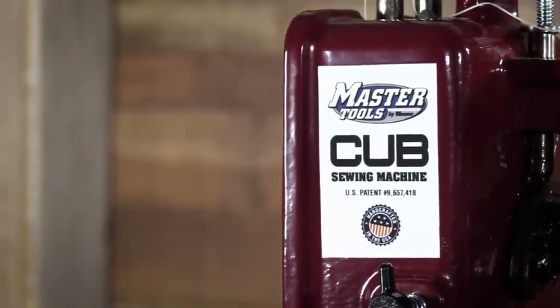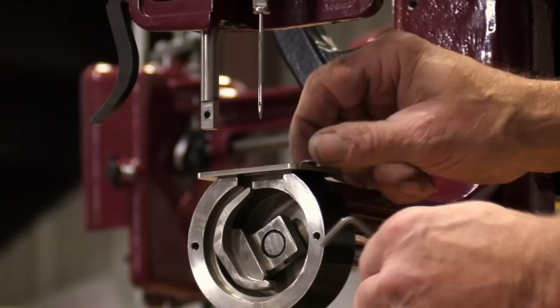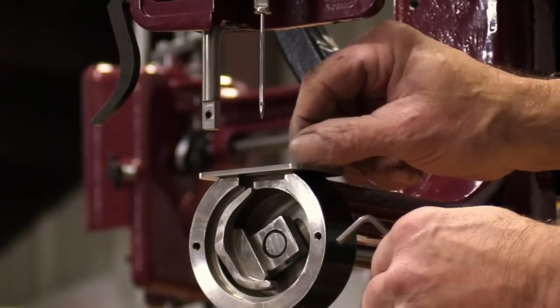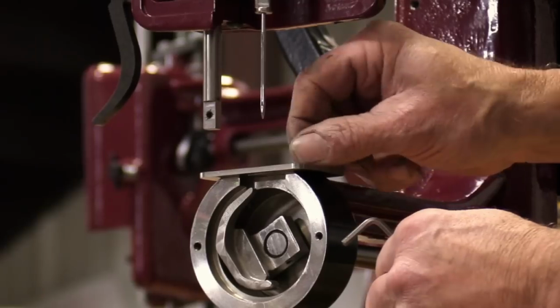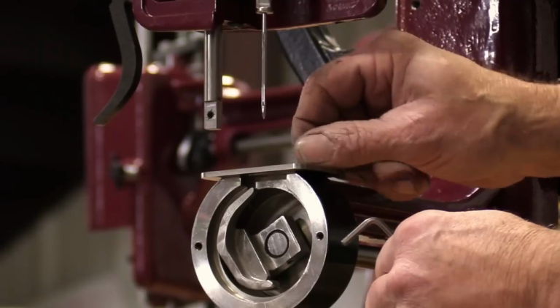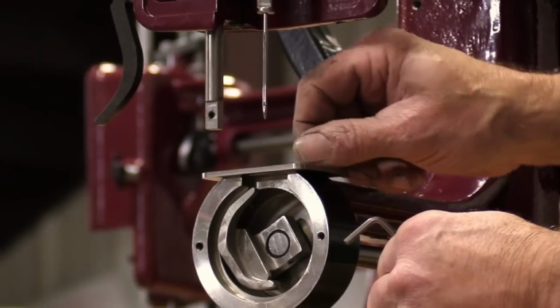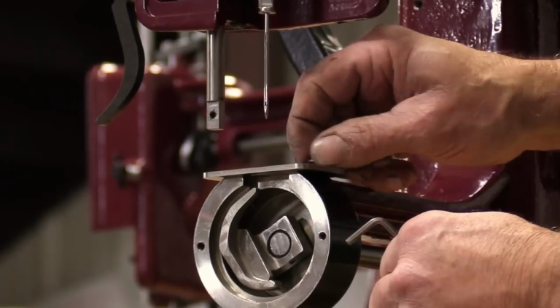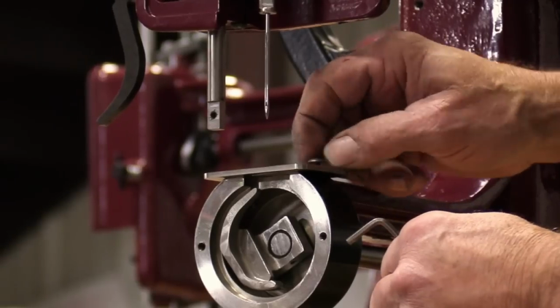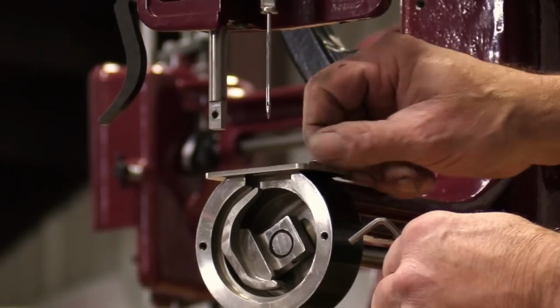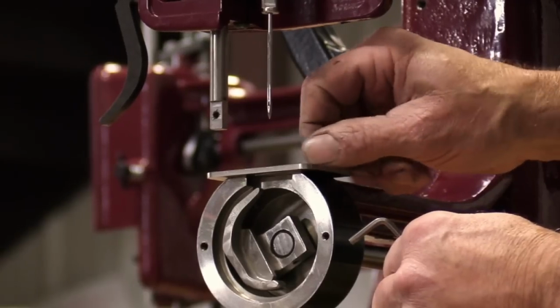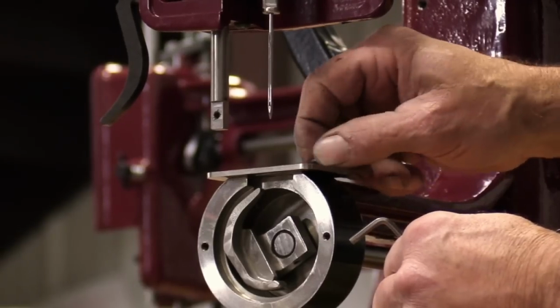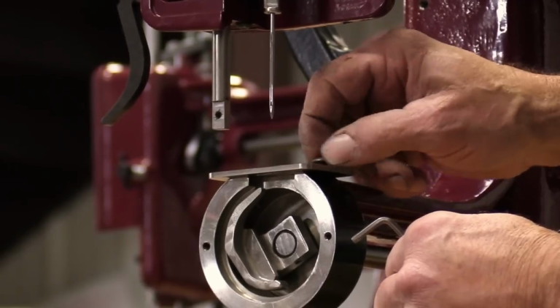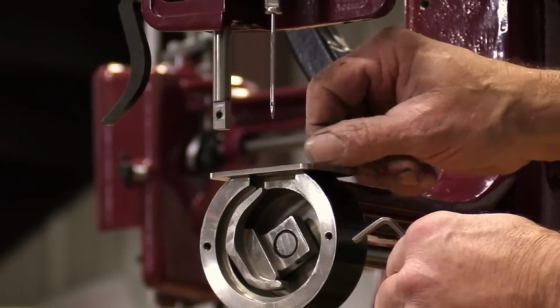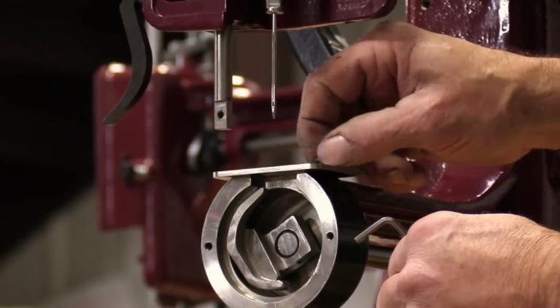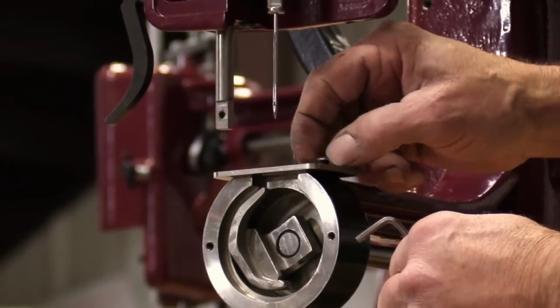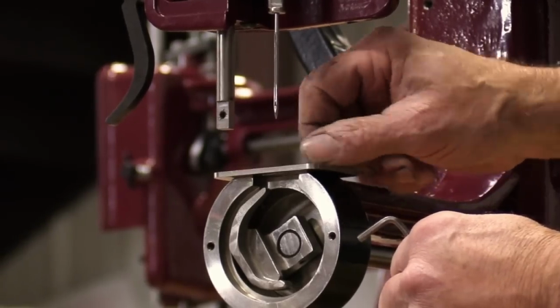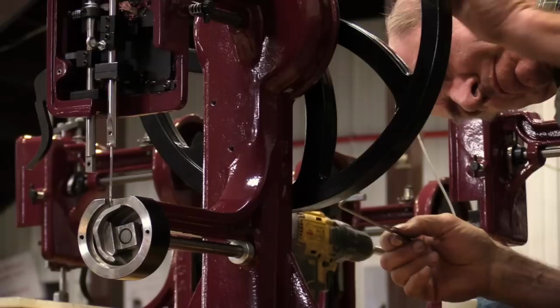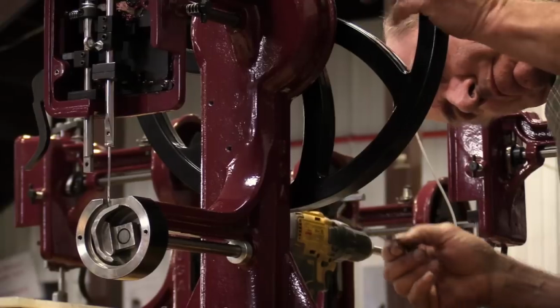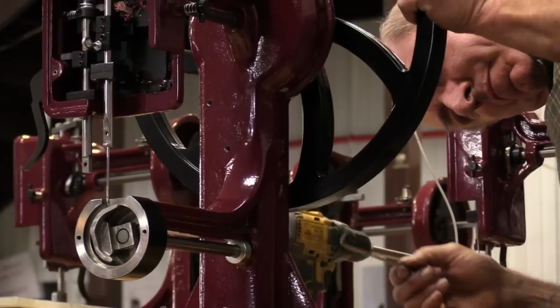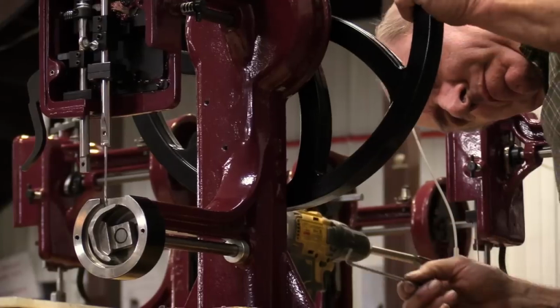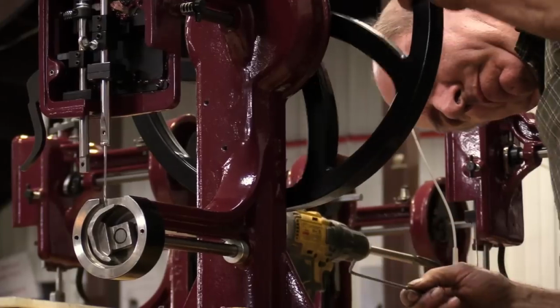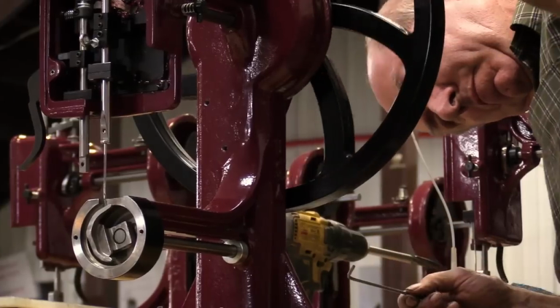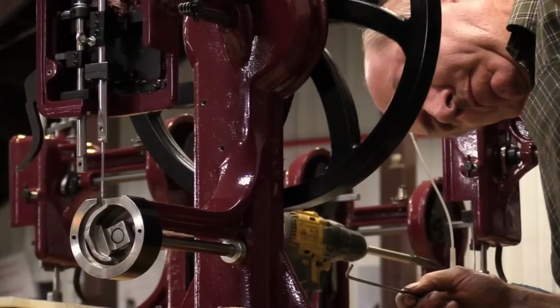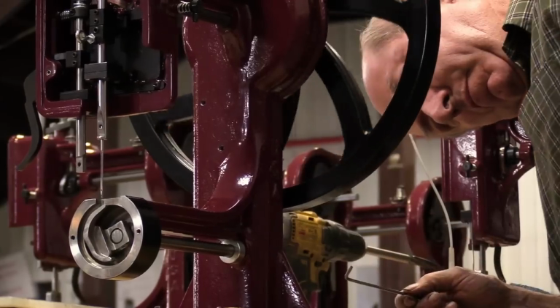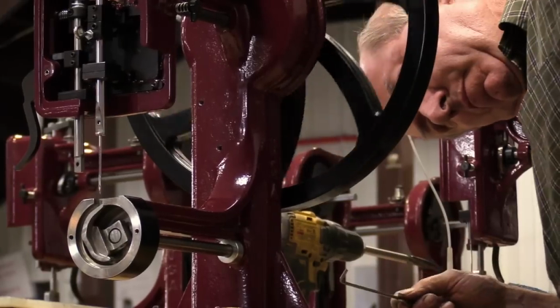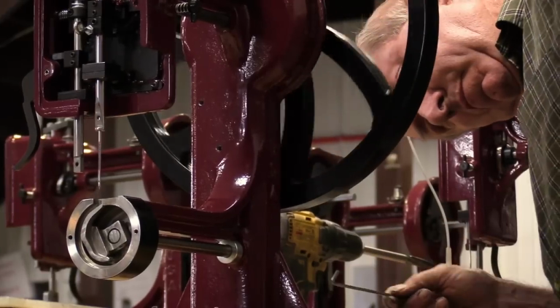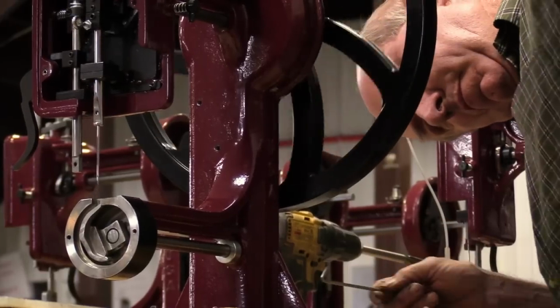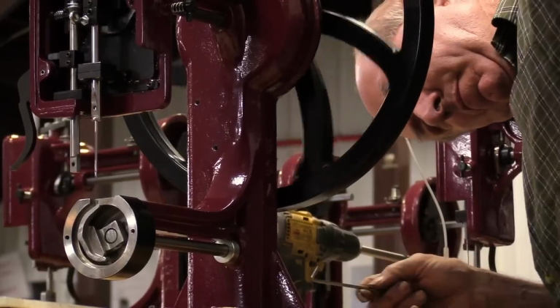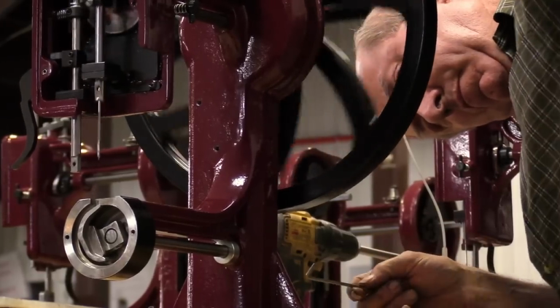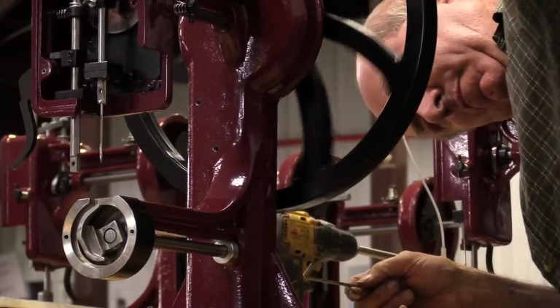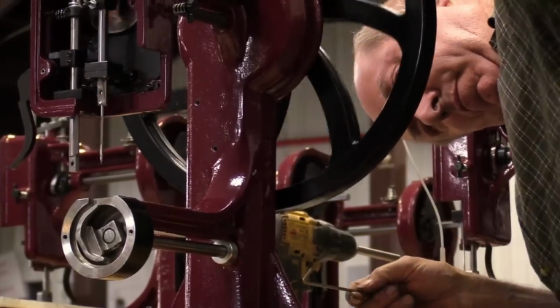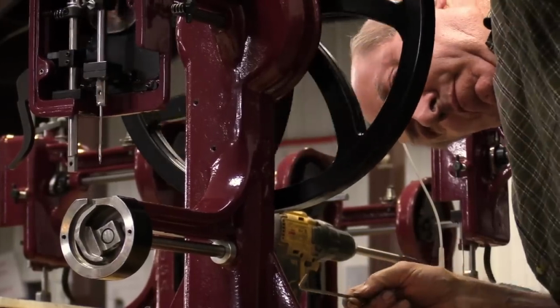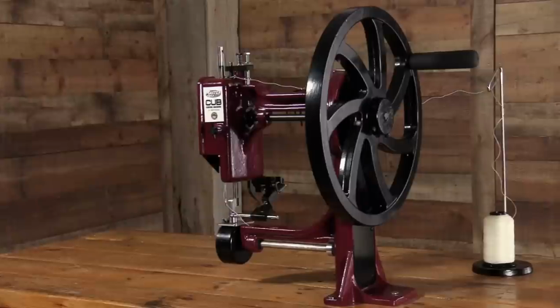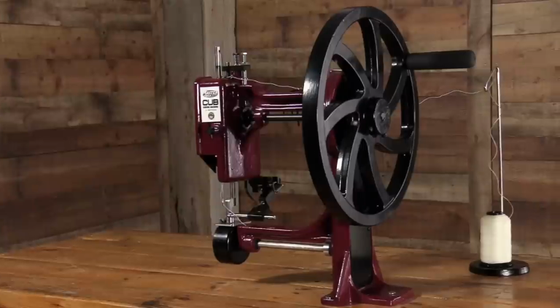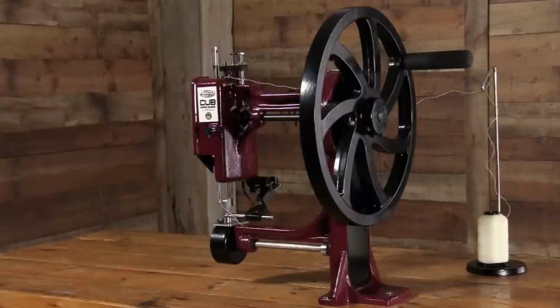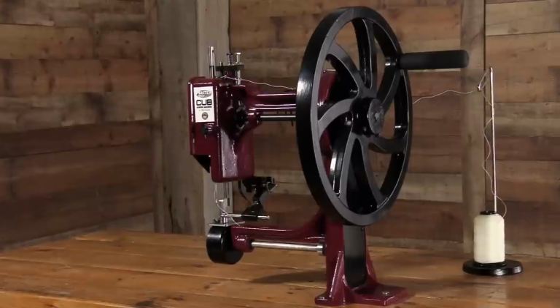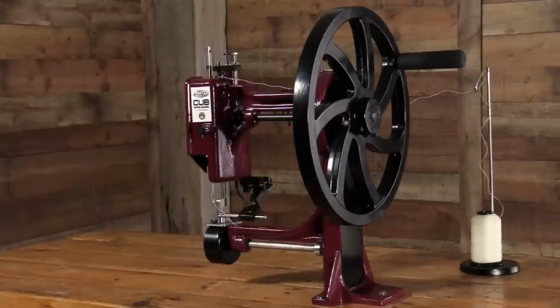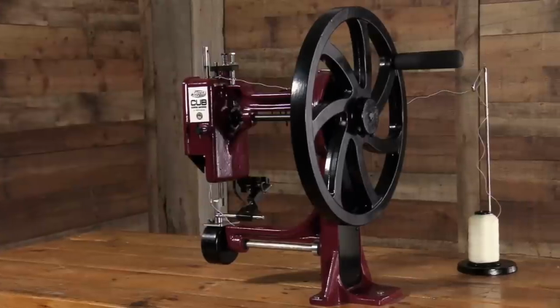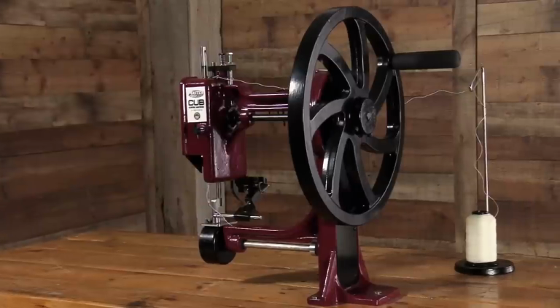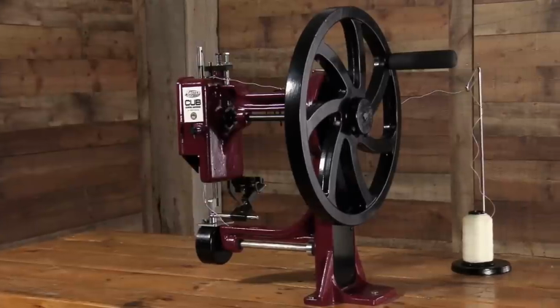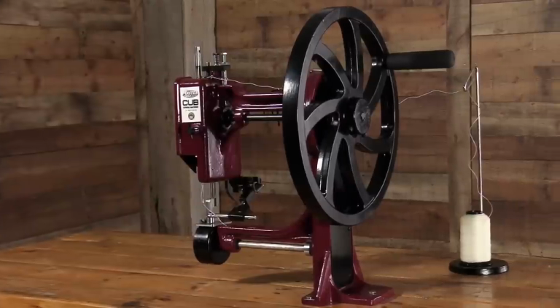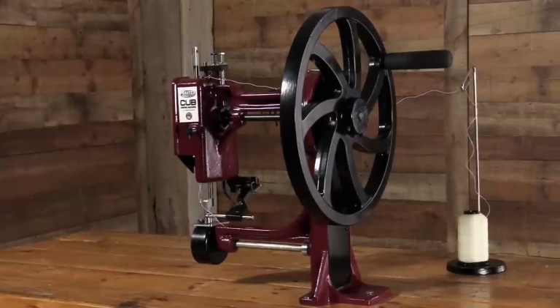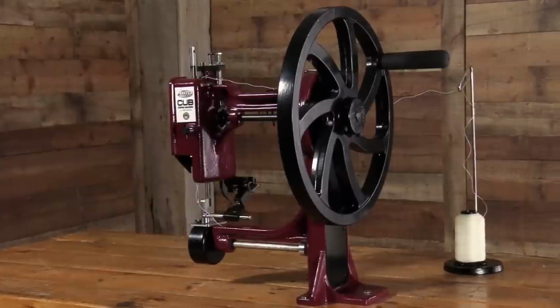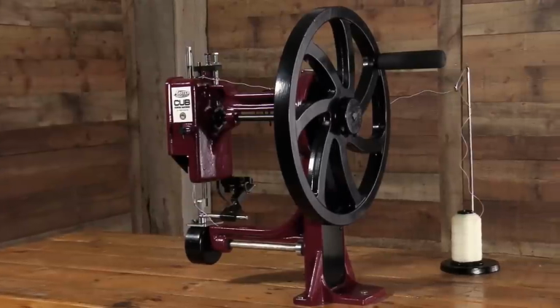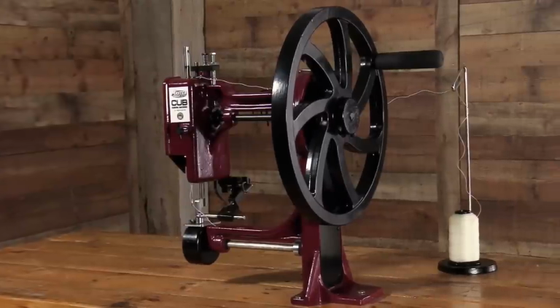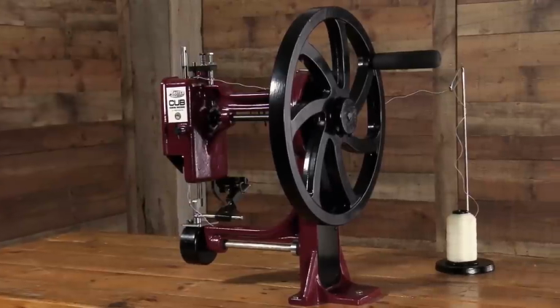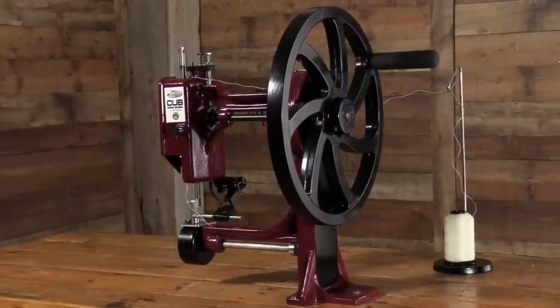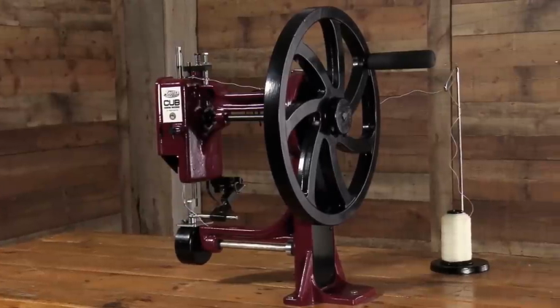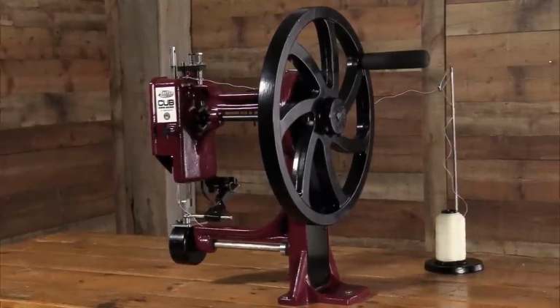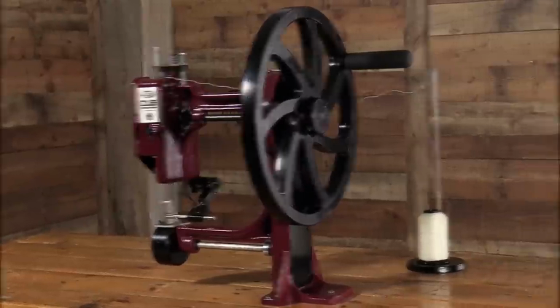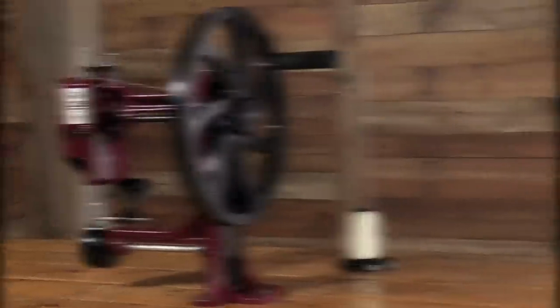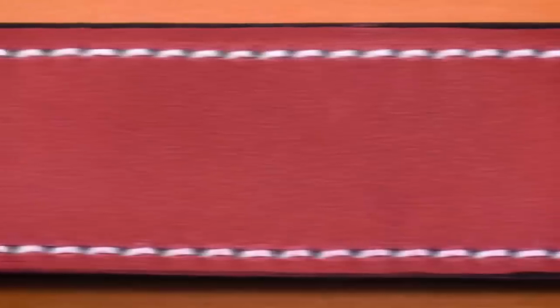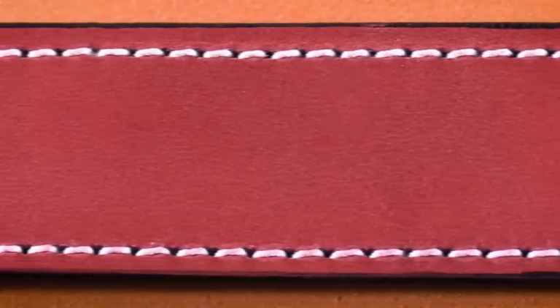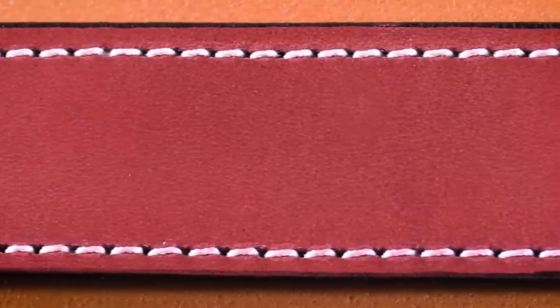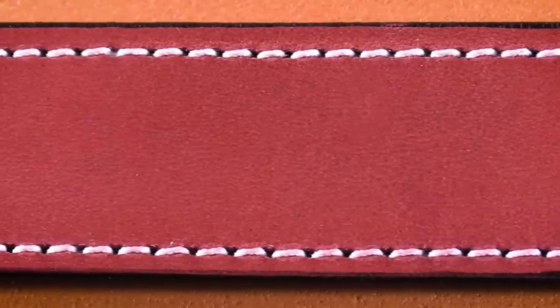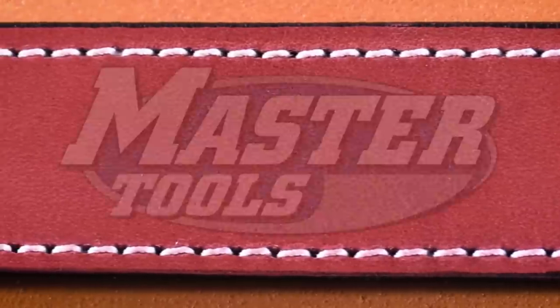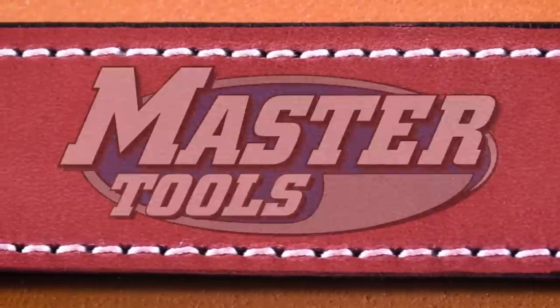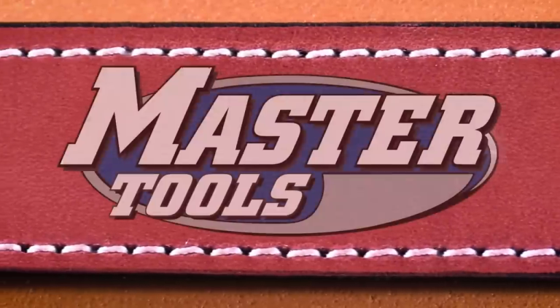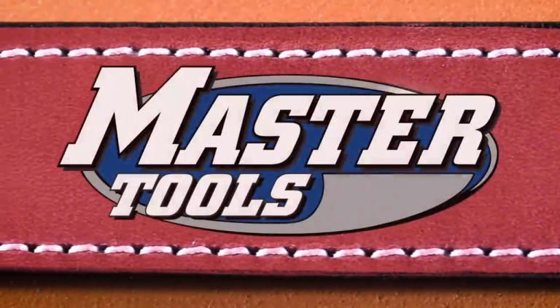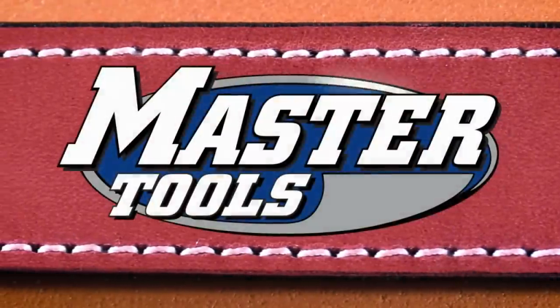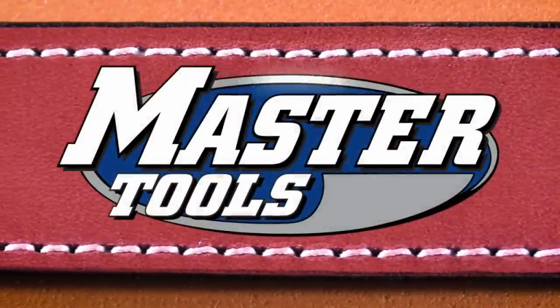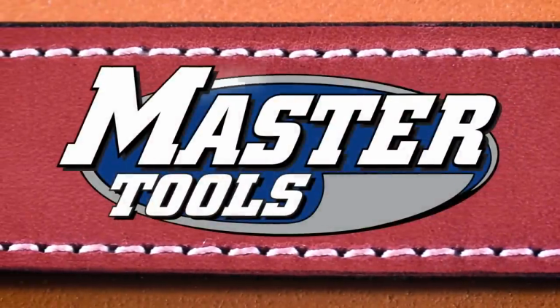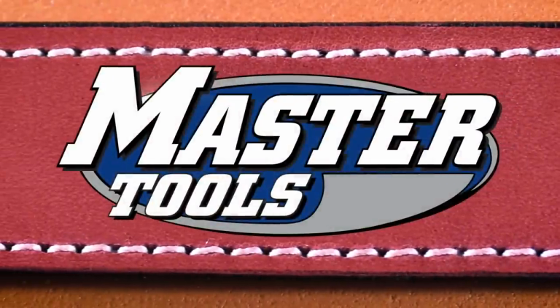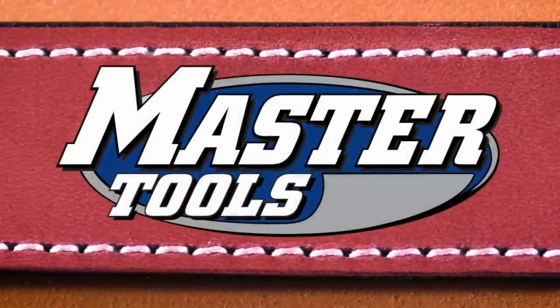Handcrafted in the USA, this machine is backed by our limited lifetime guarantee for quality you can count on with every project.